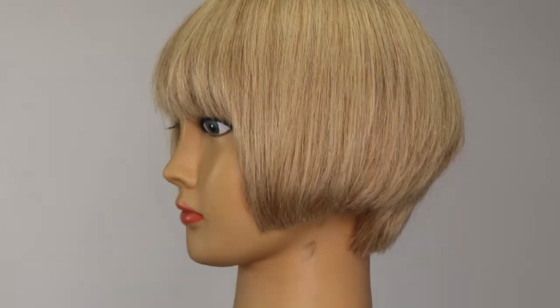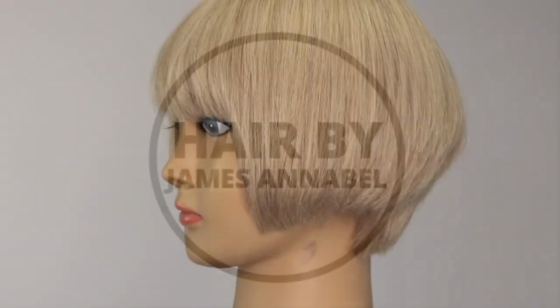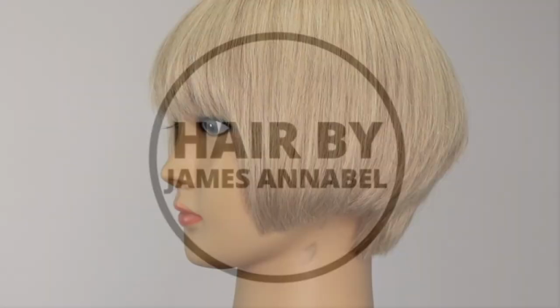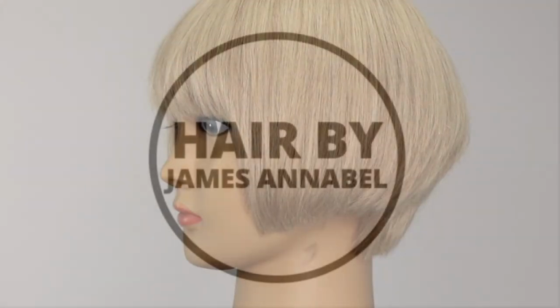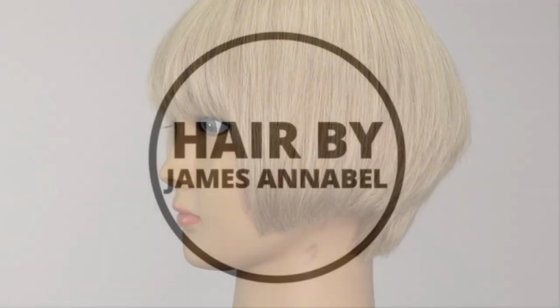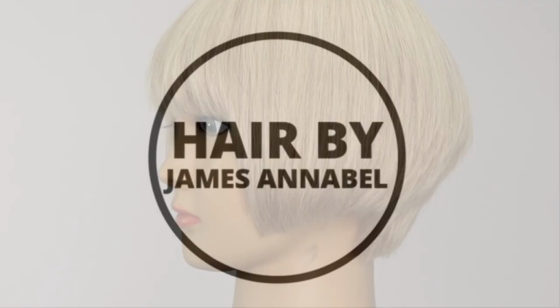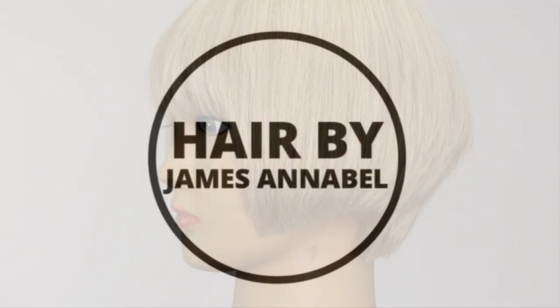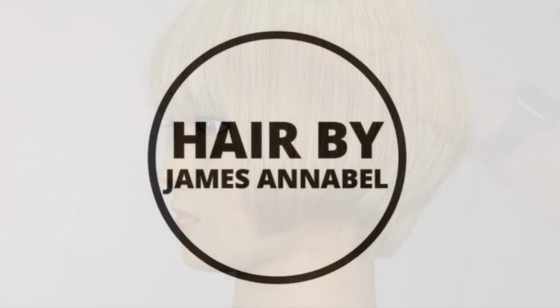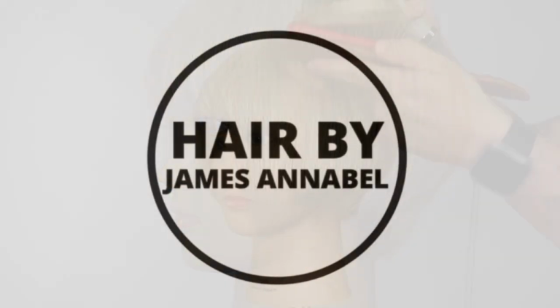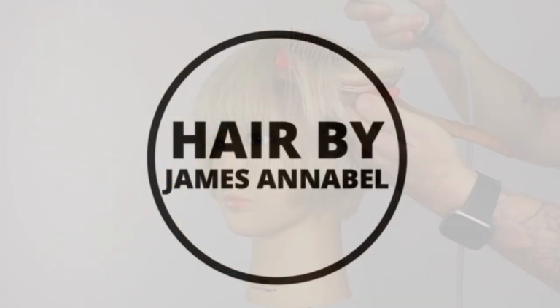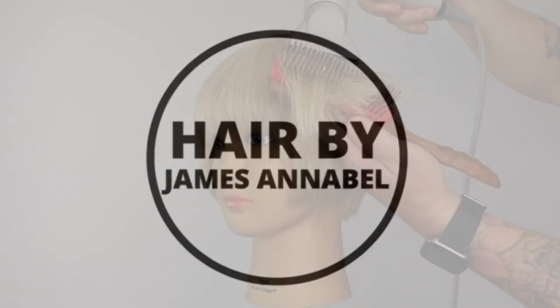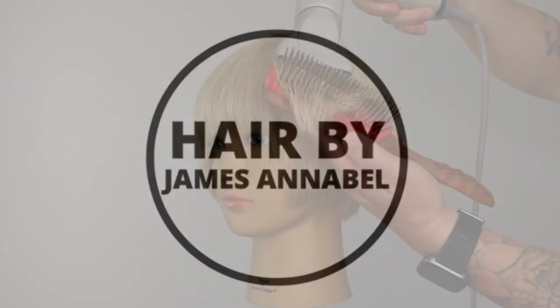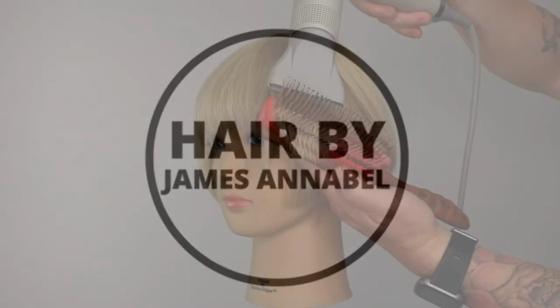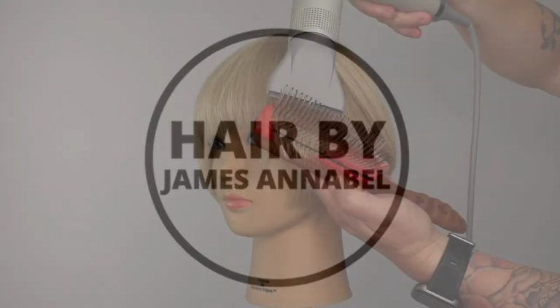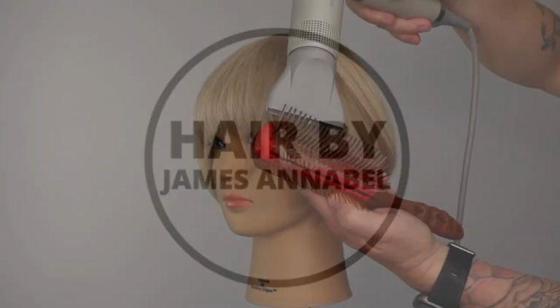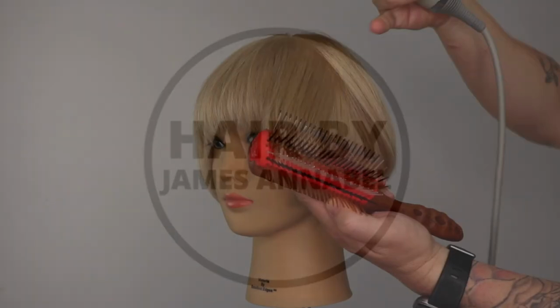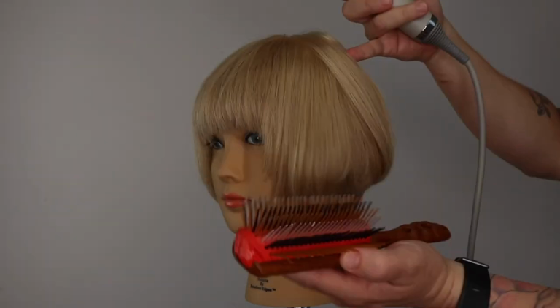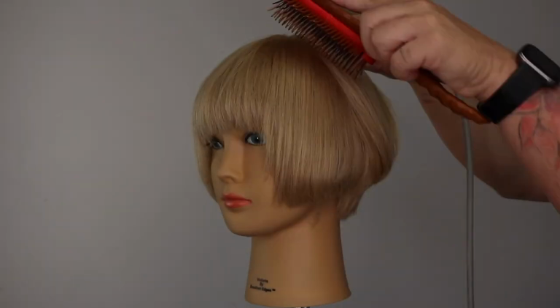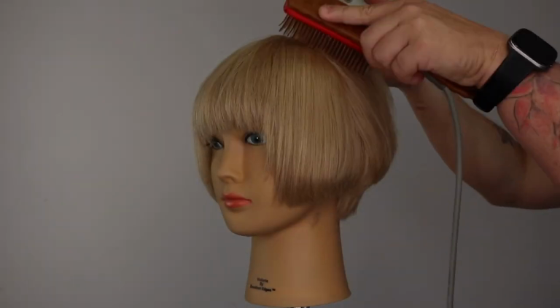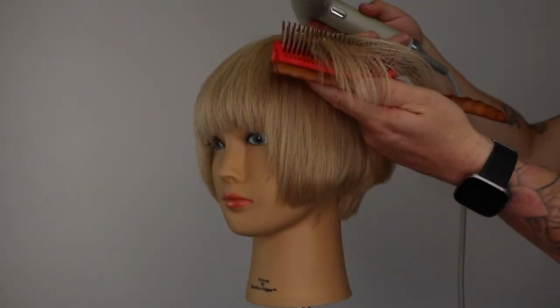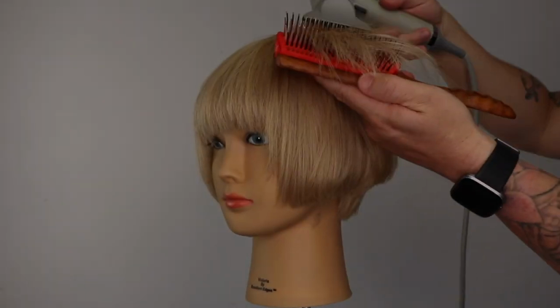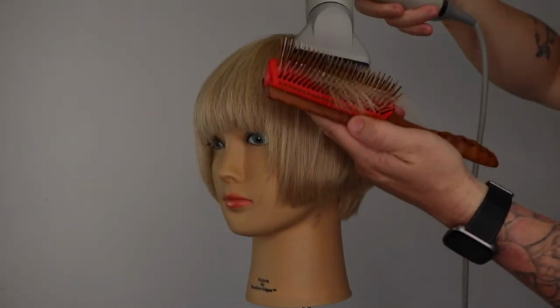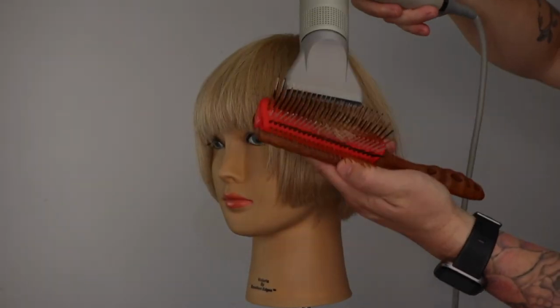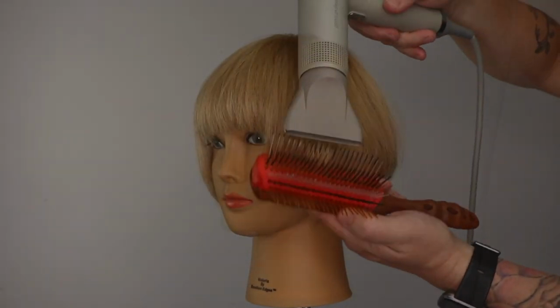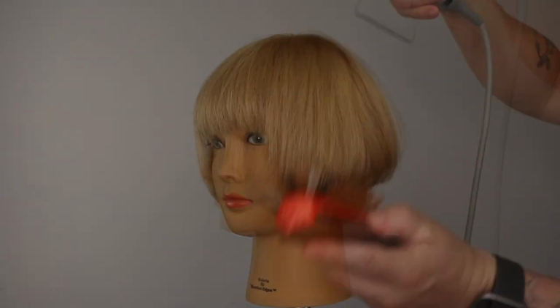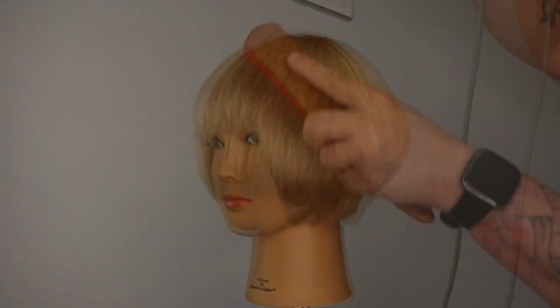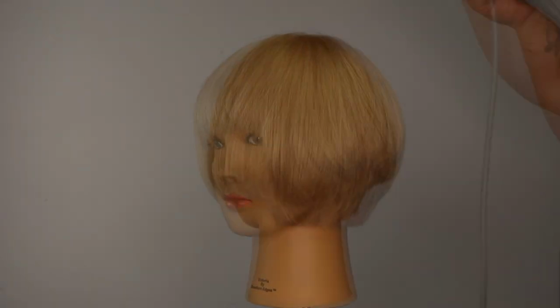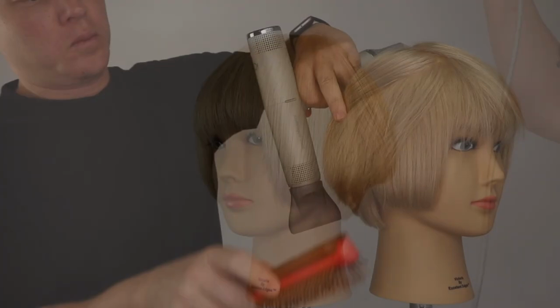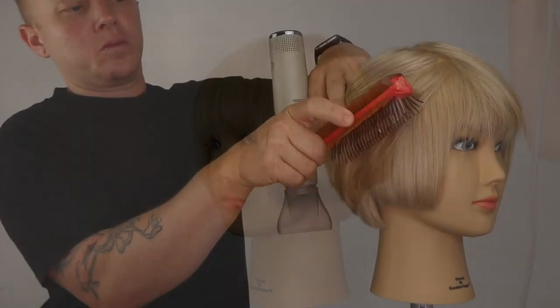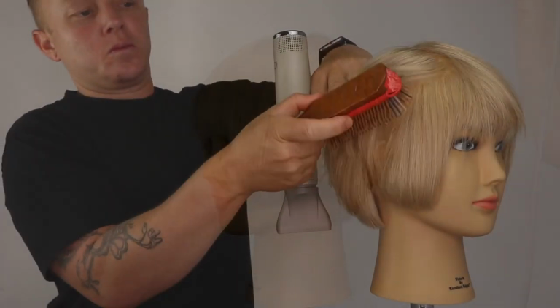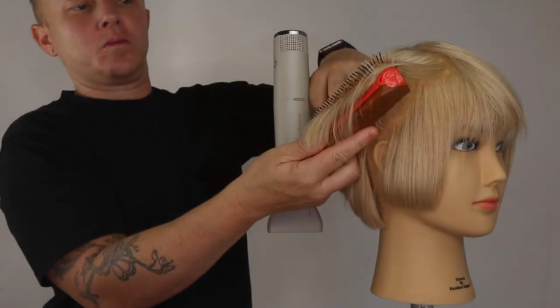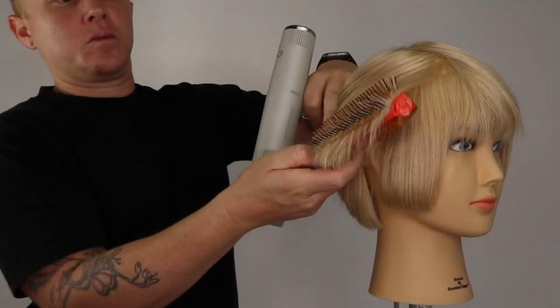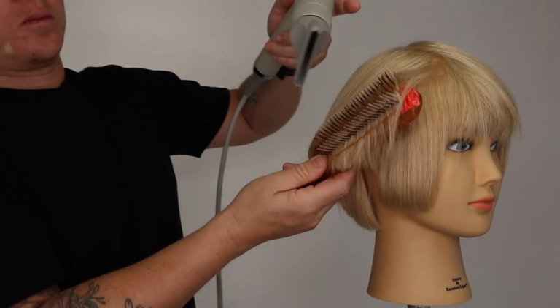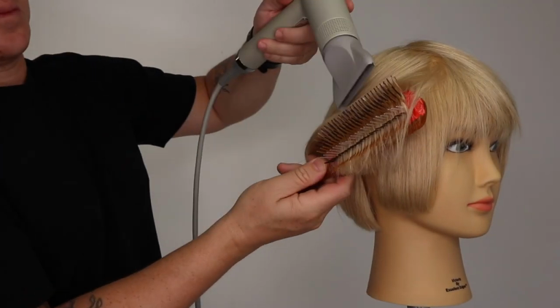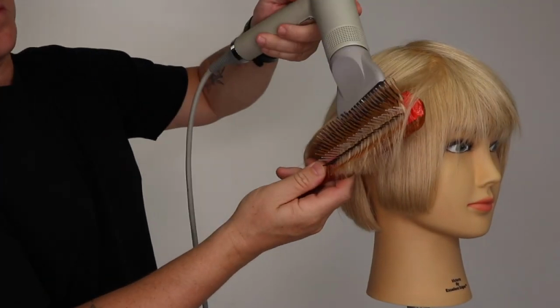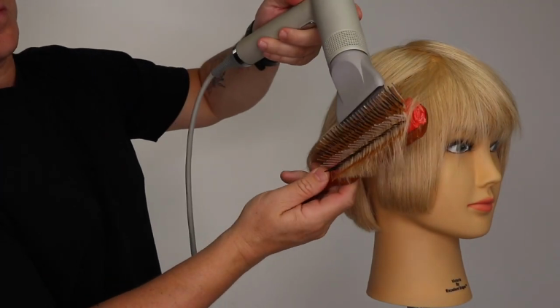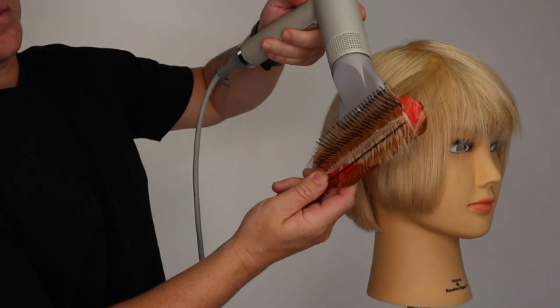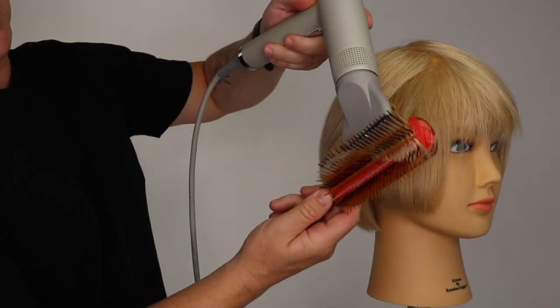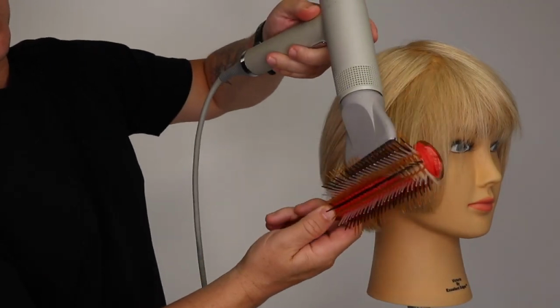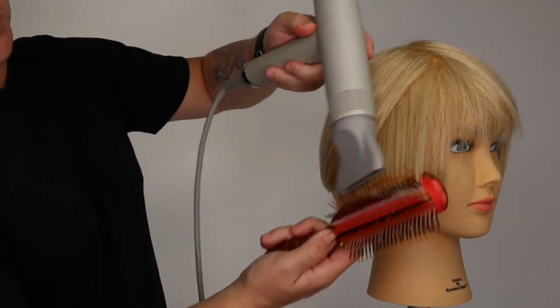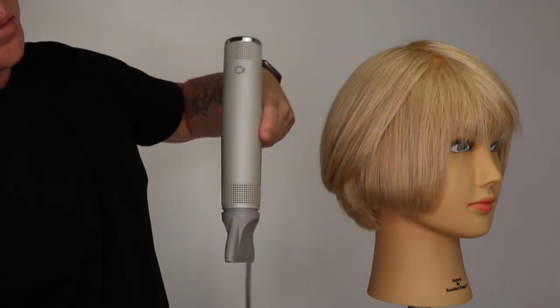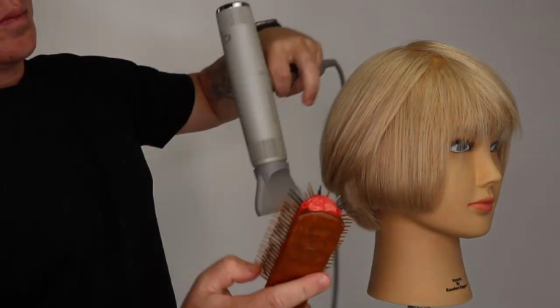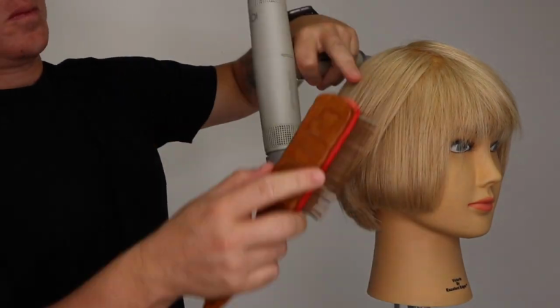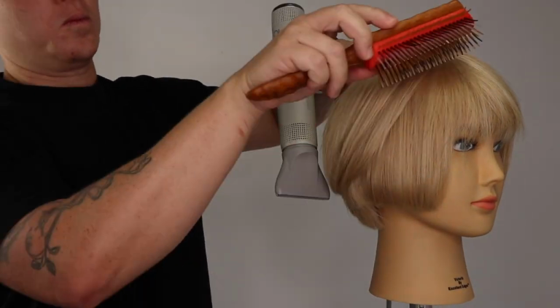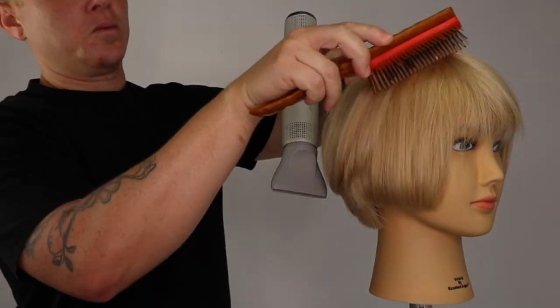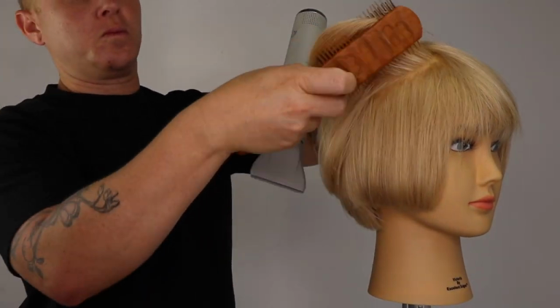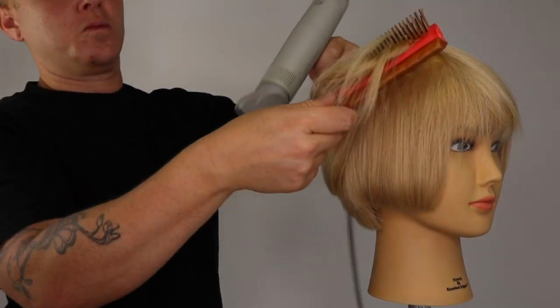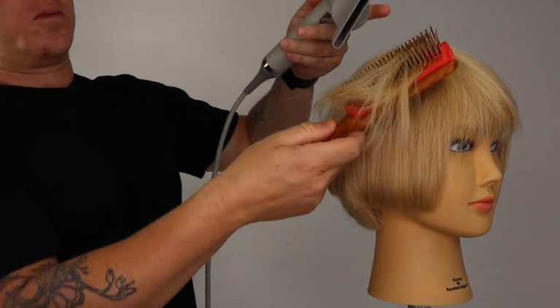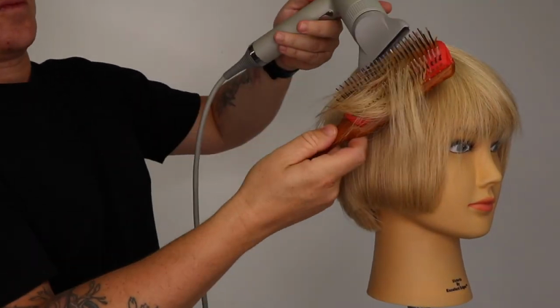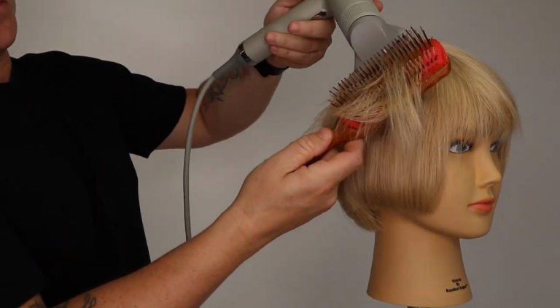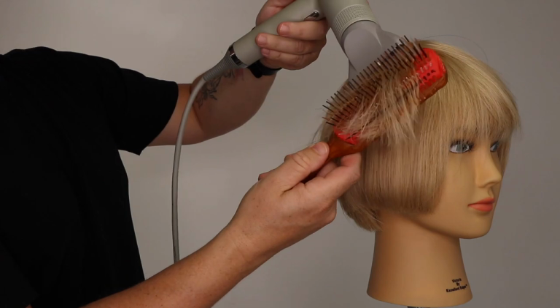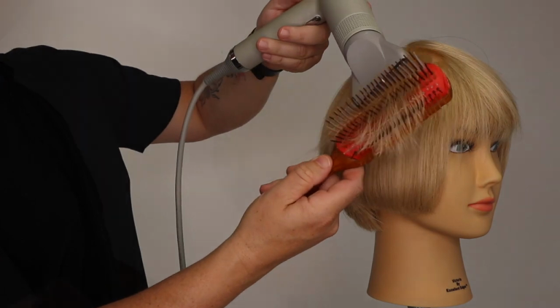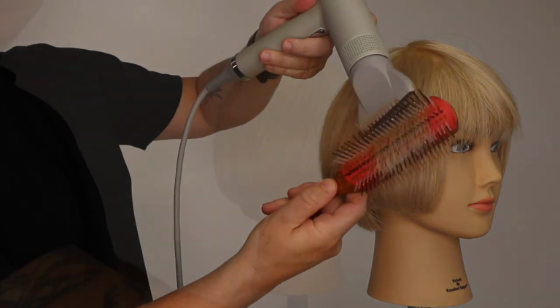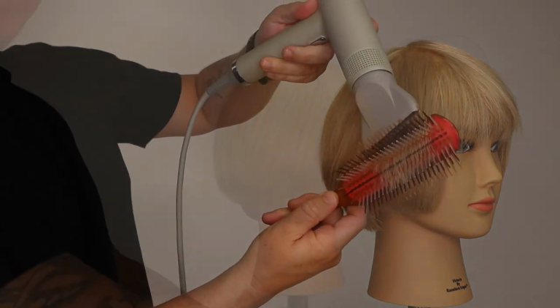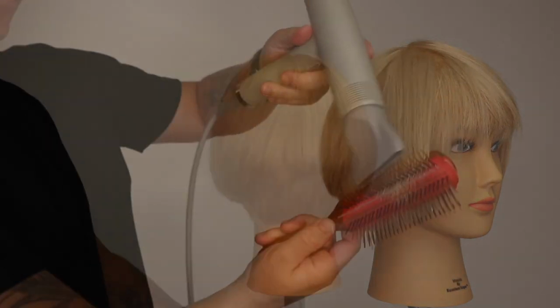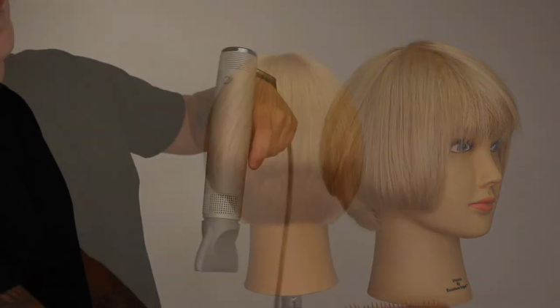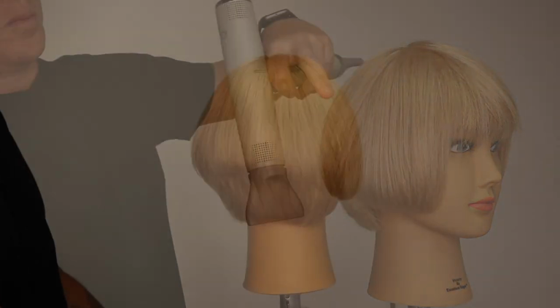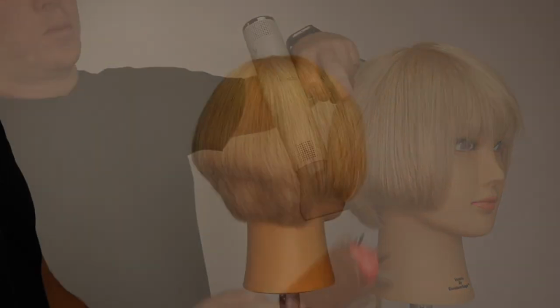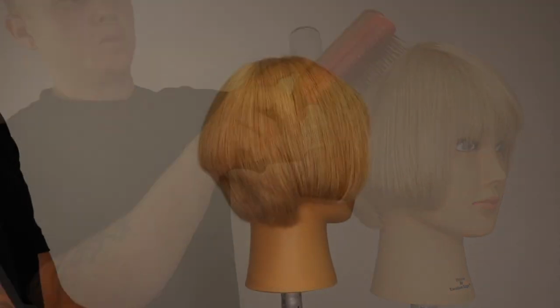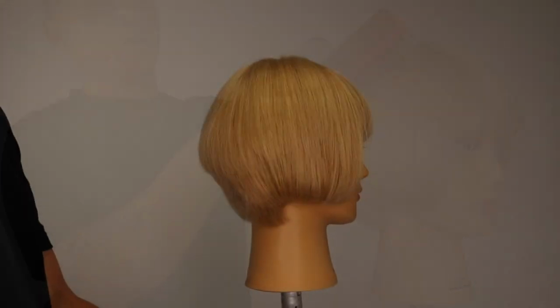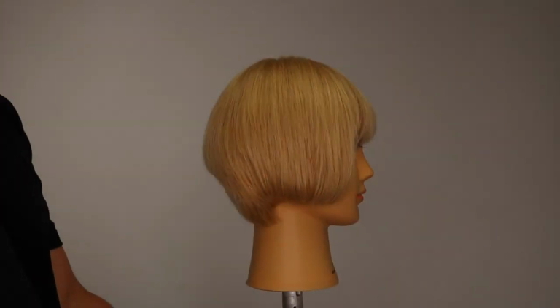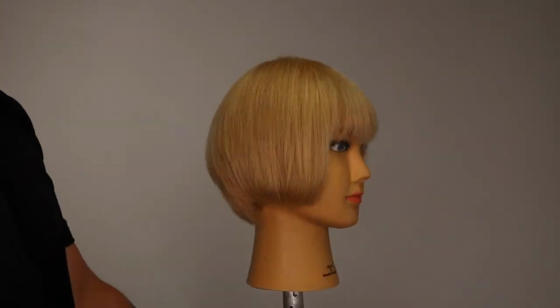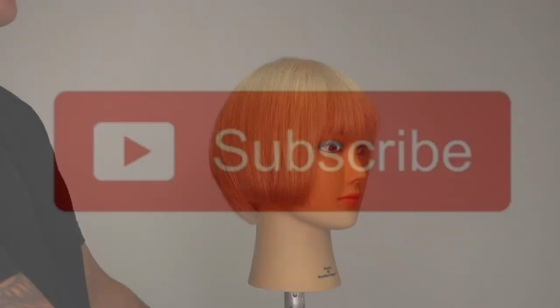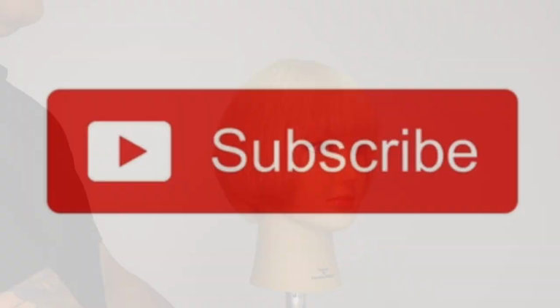Welcome or welcome back to my channel. In today's tutorial, you will learn how to flat wrap a bob haircut with a Denman brush.